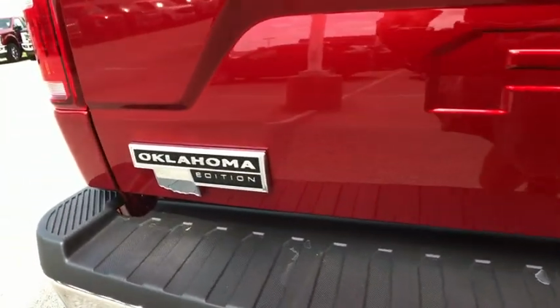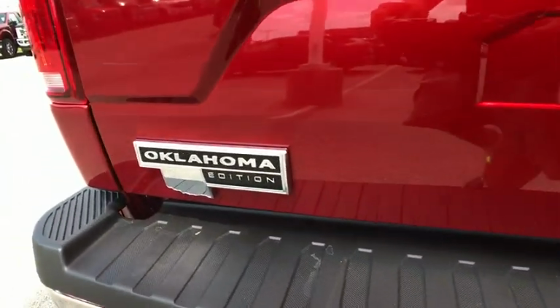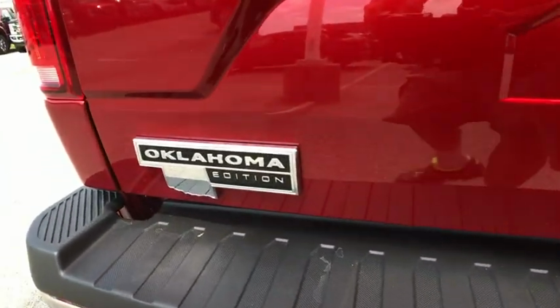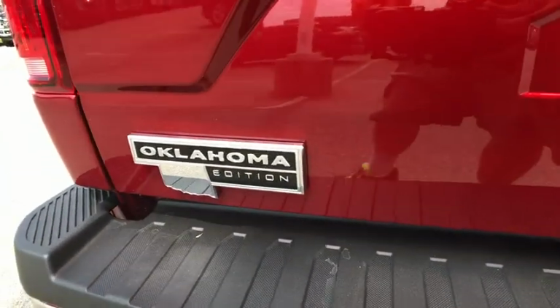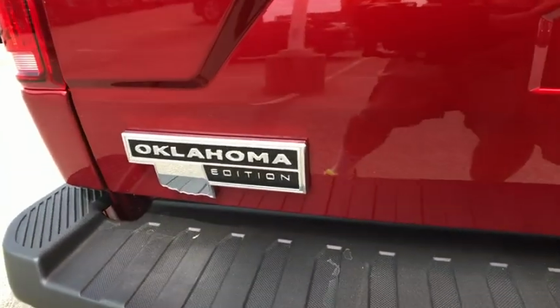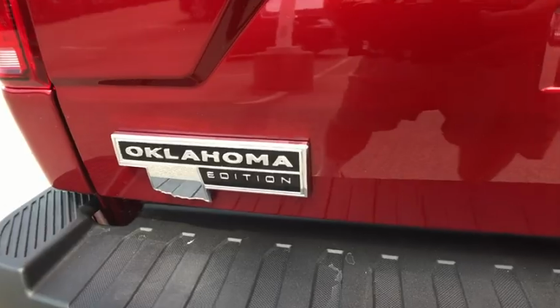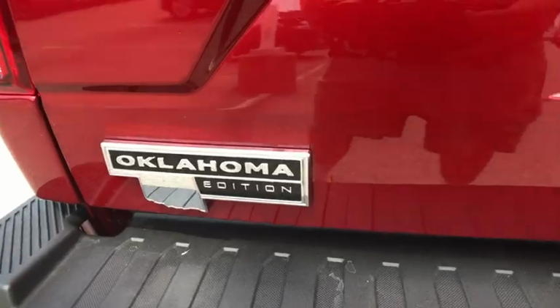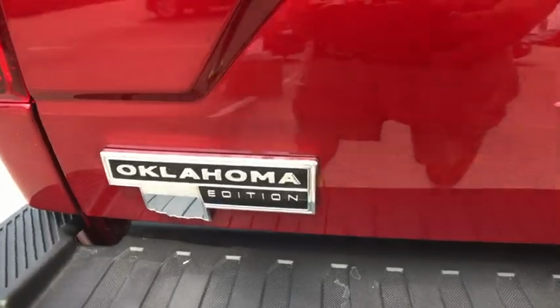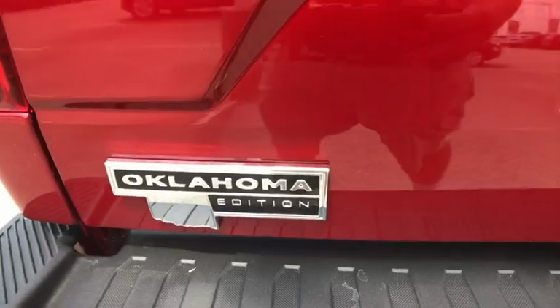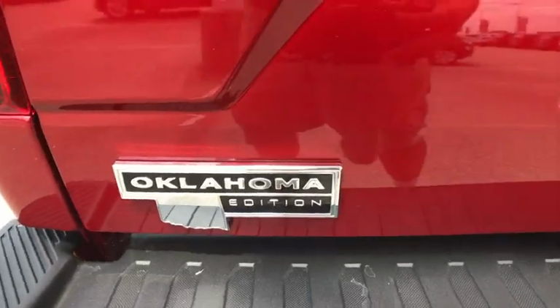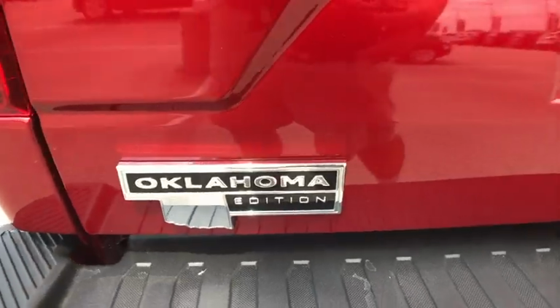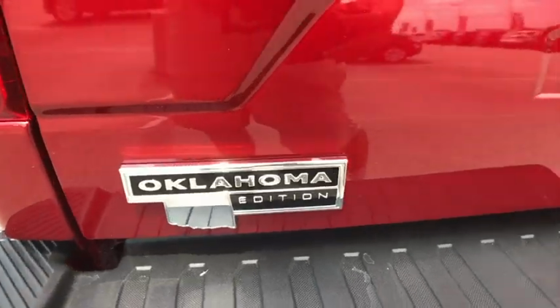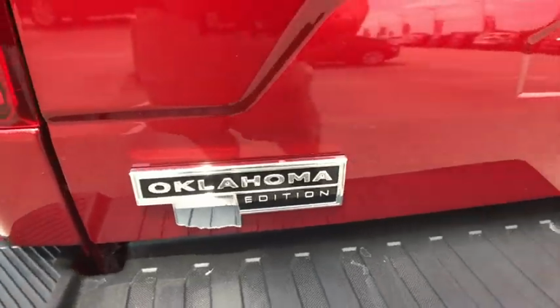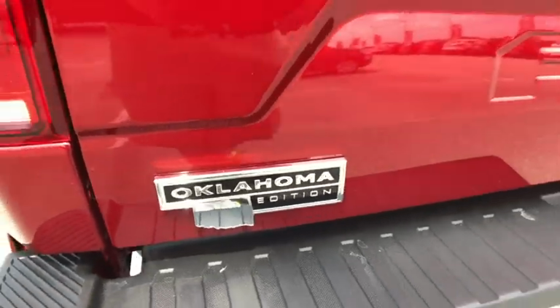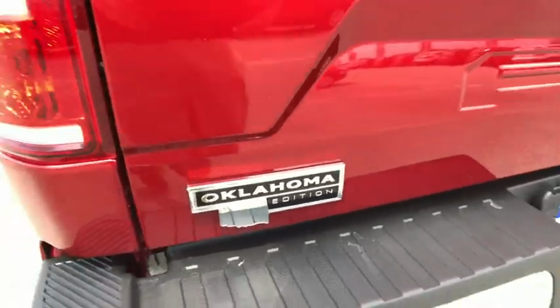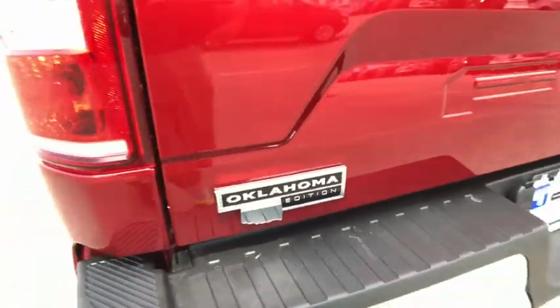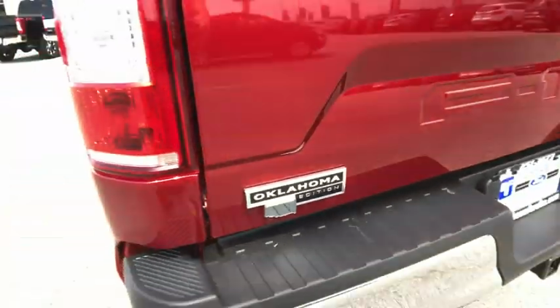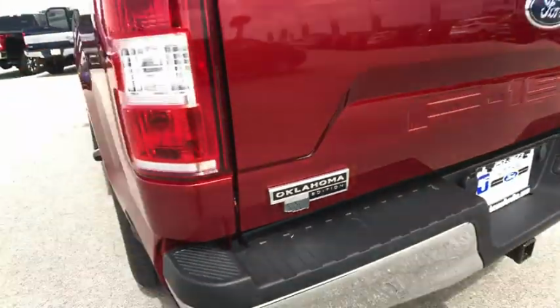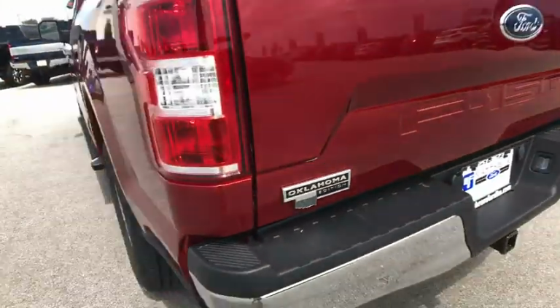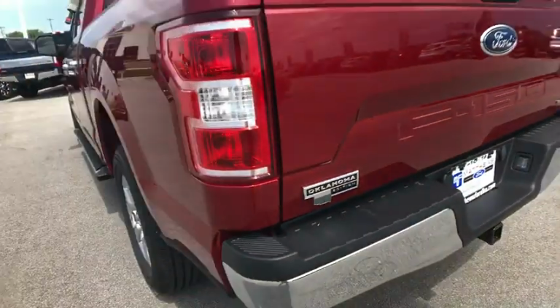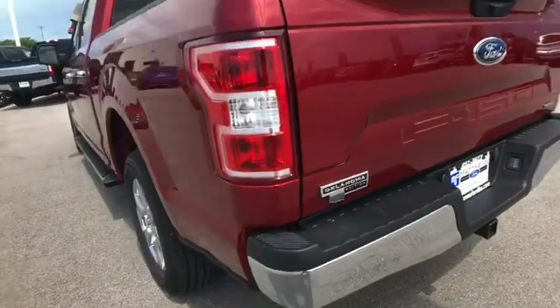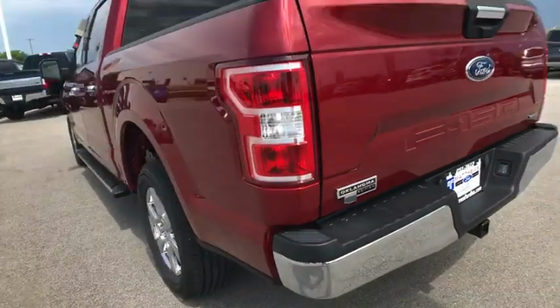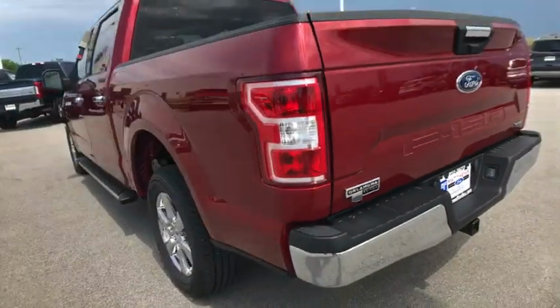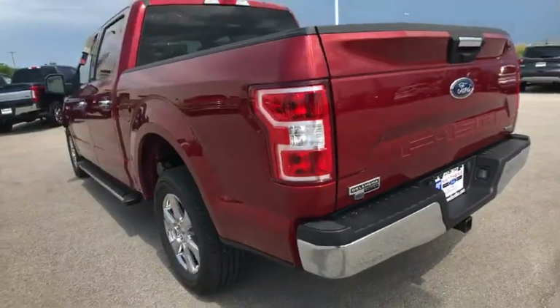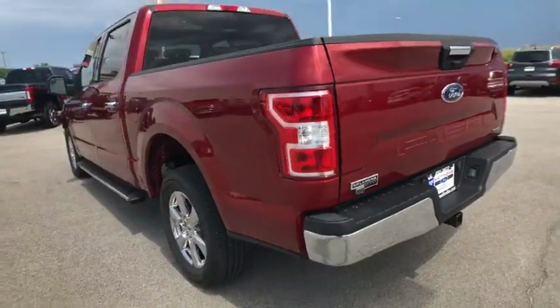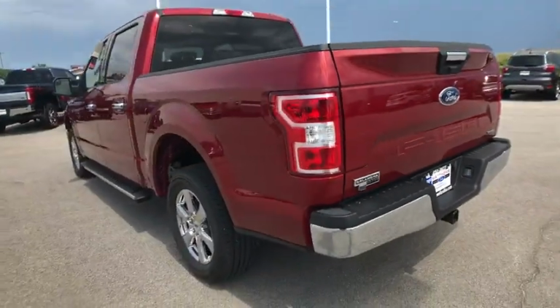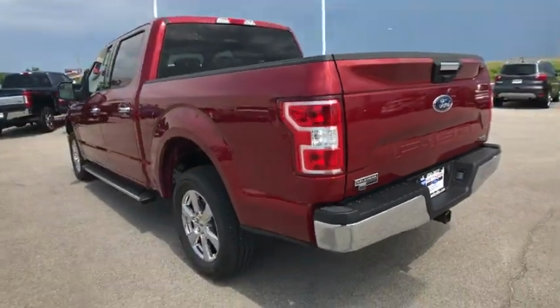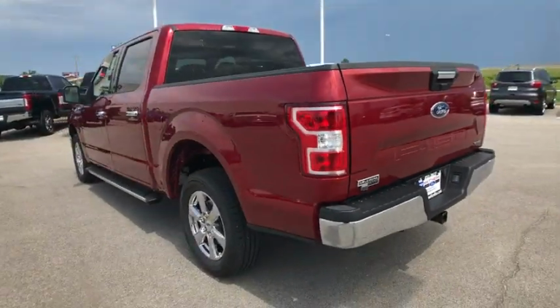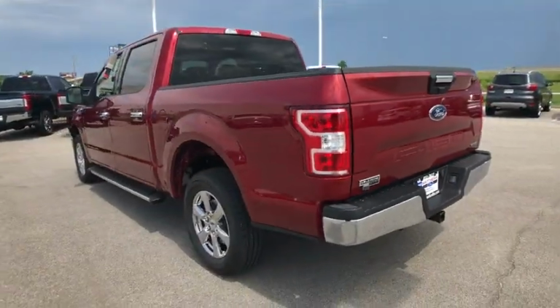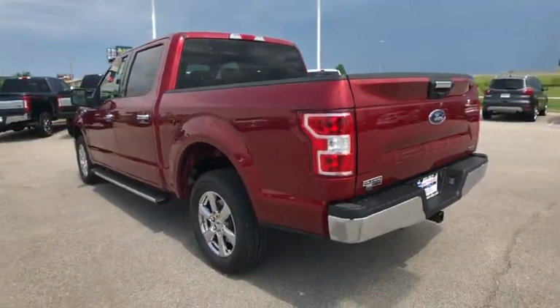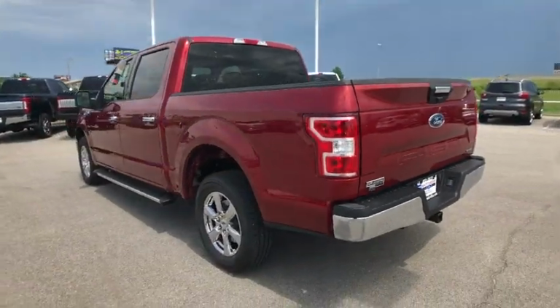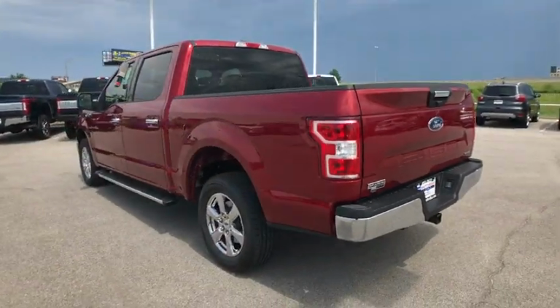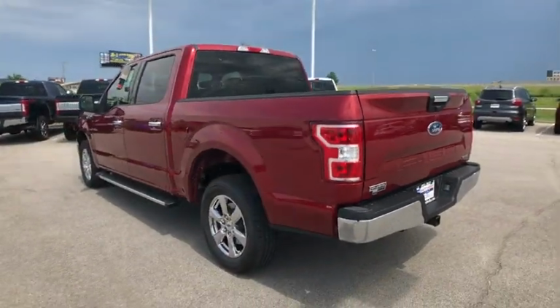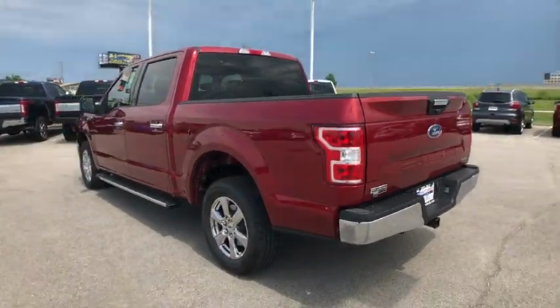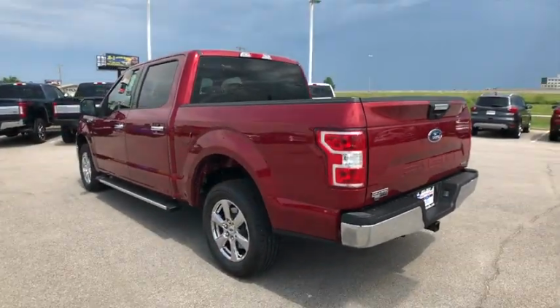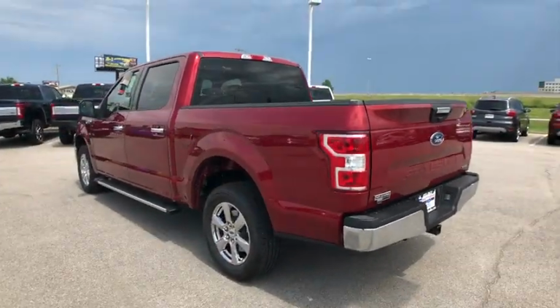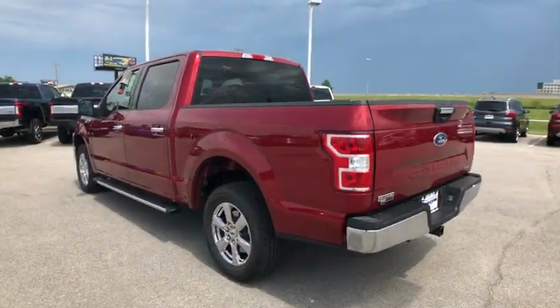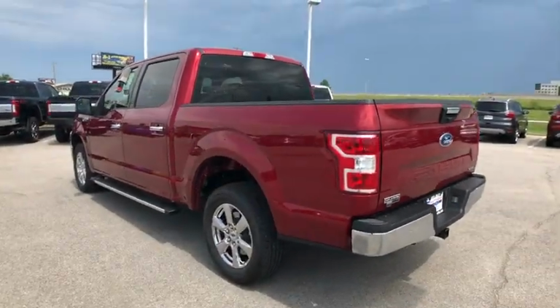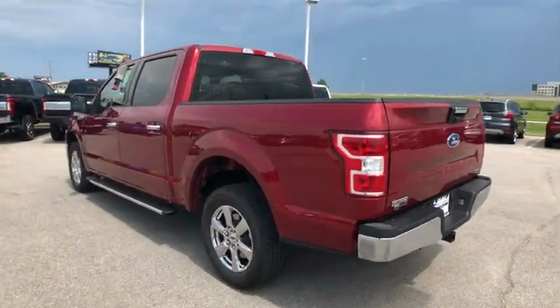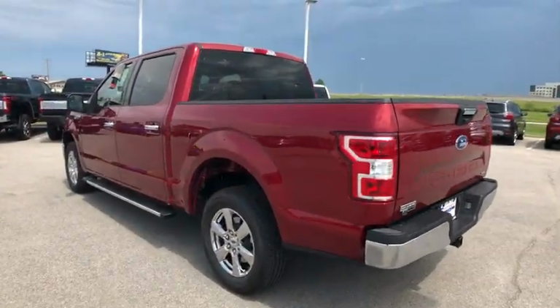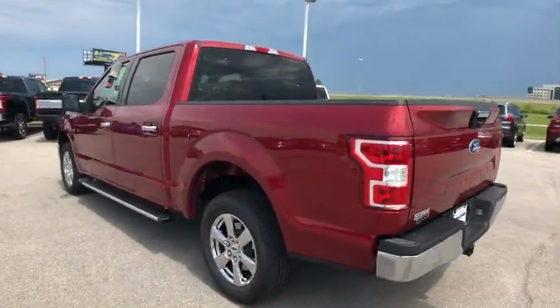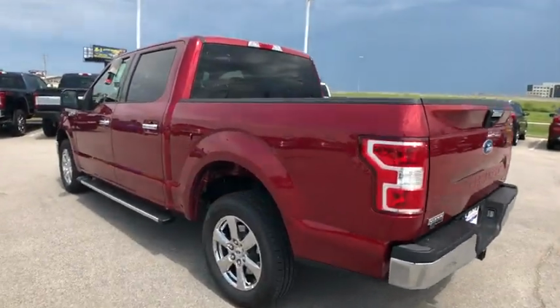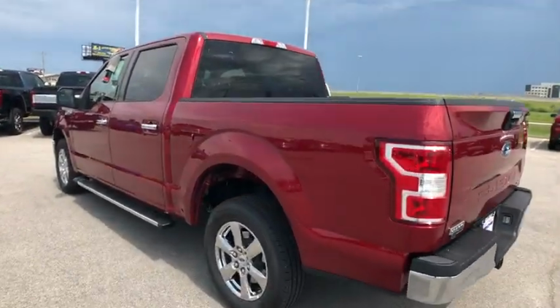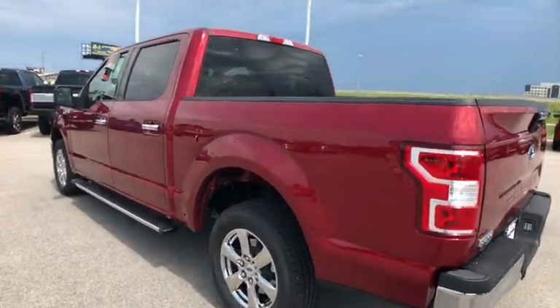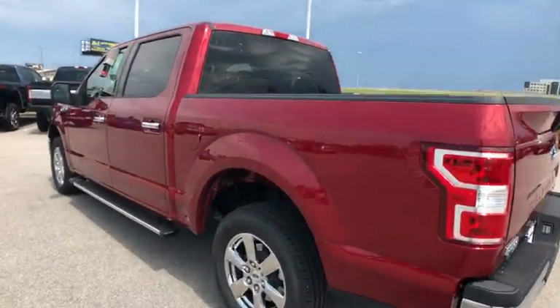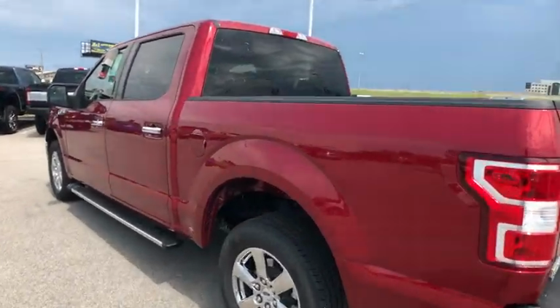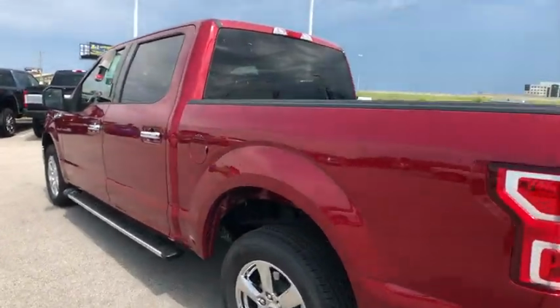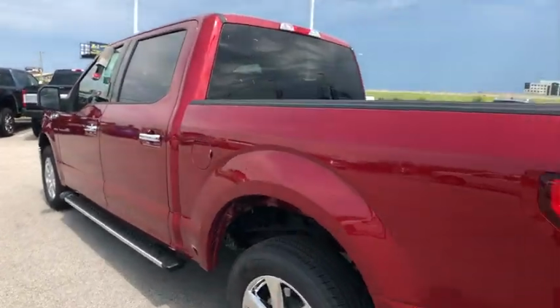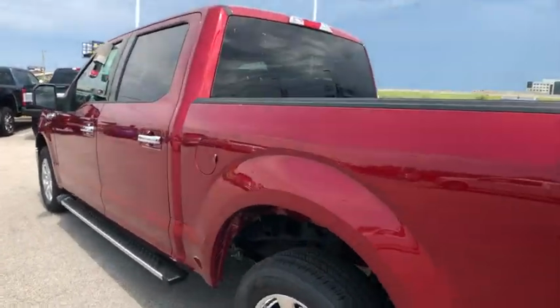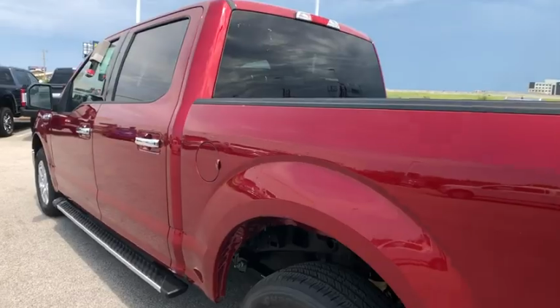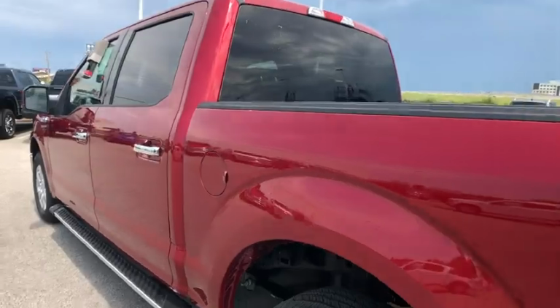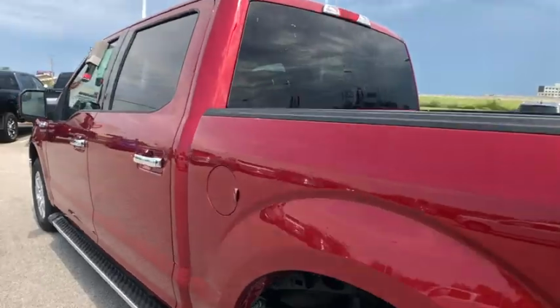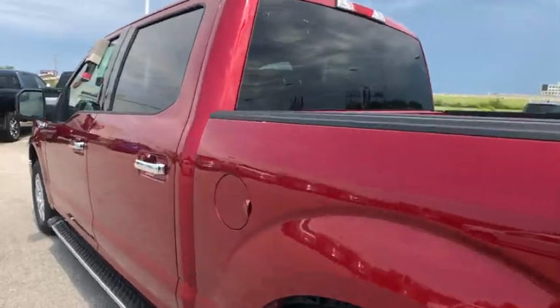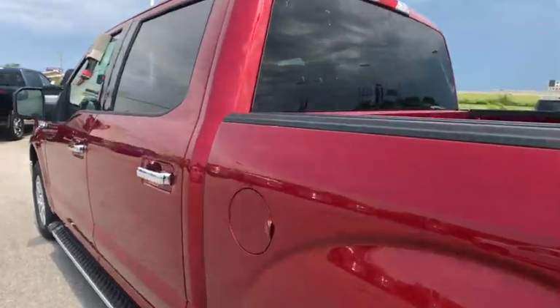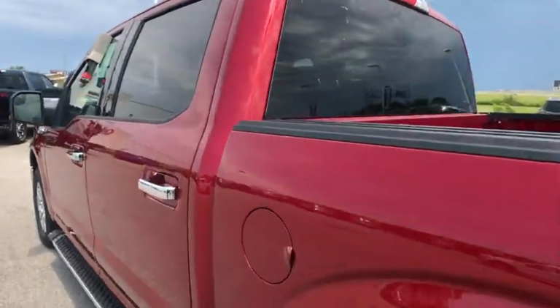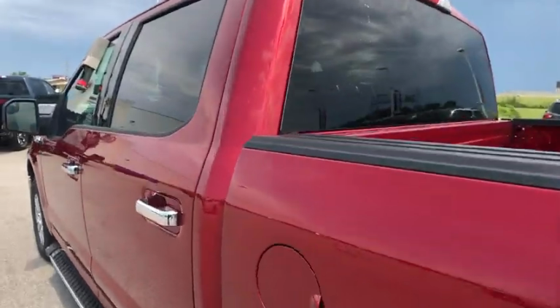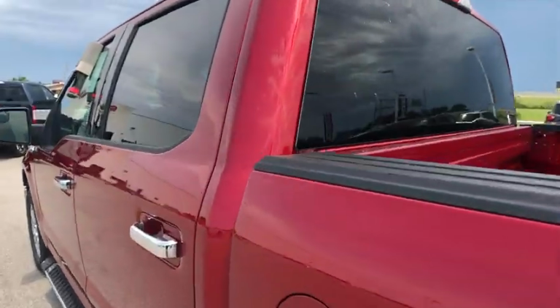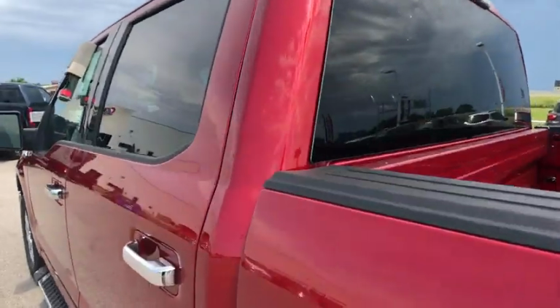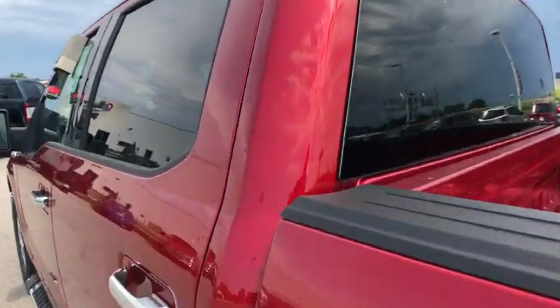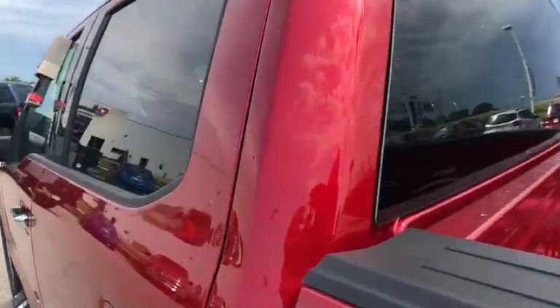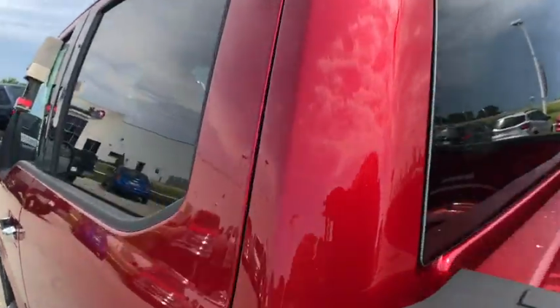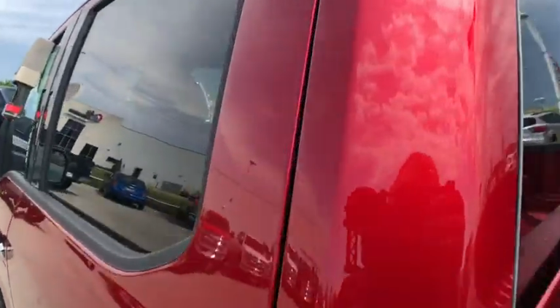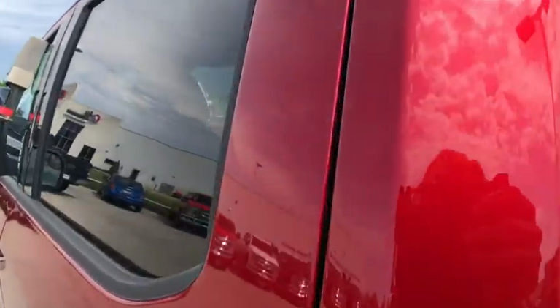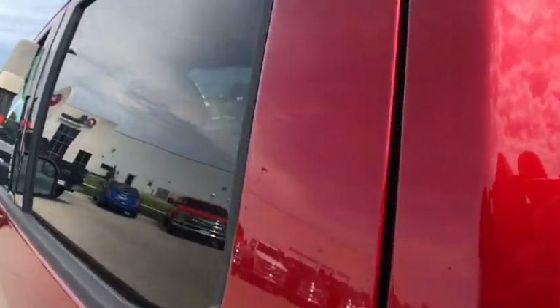Keyless entry, steering wheel audio controls, Bluetooth, power steering, adjustable steering wheel, floor mats, and cruise control.